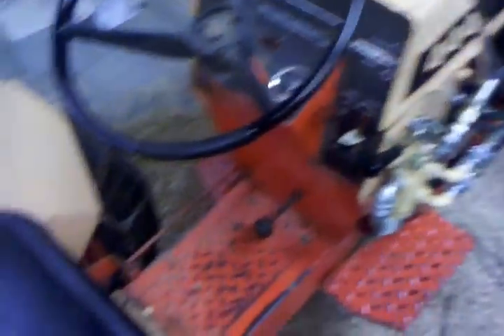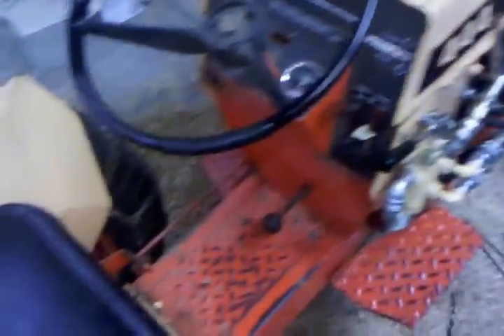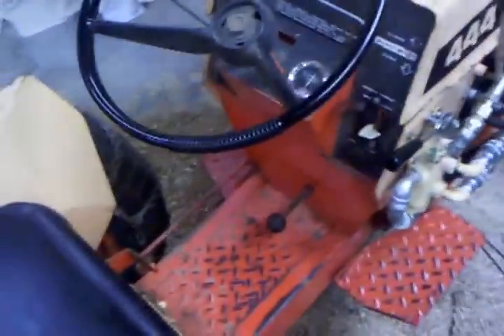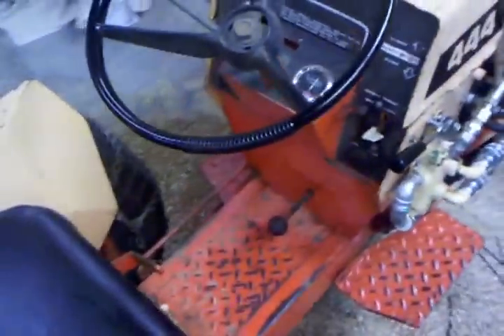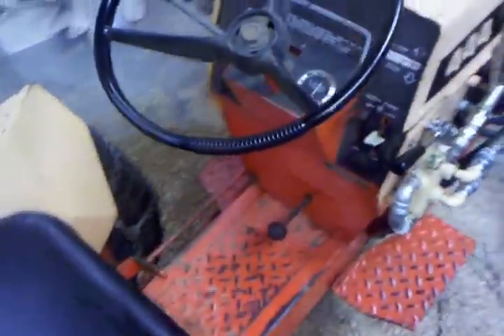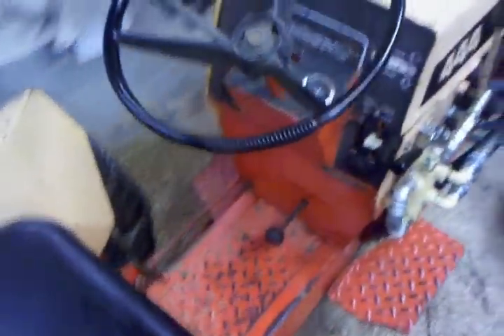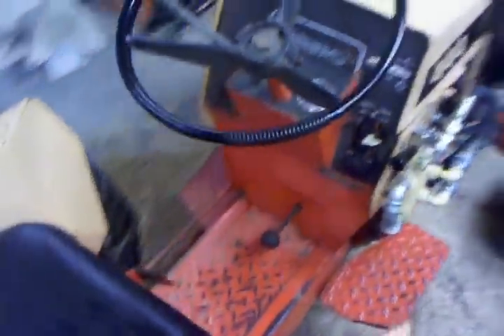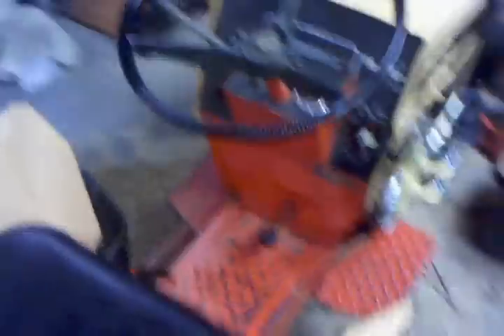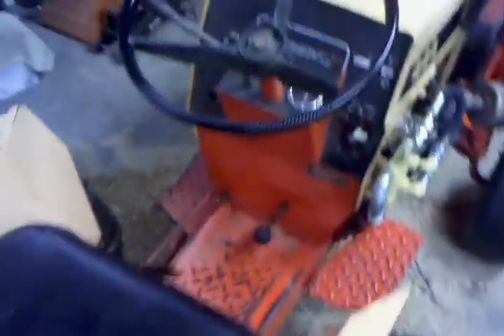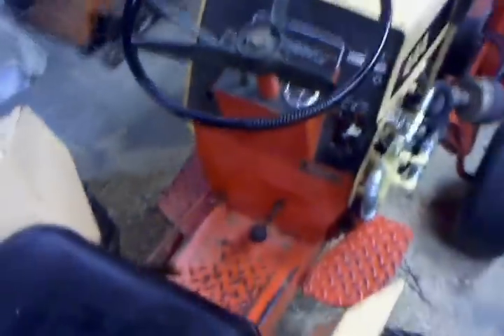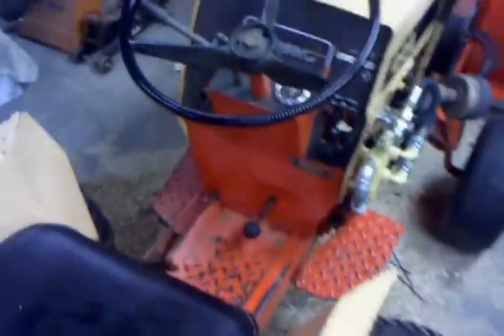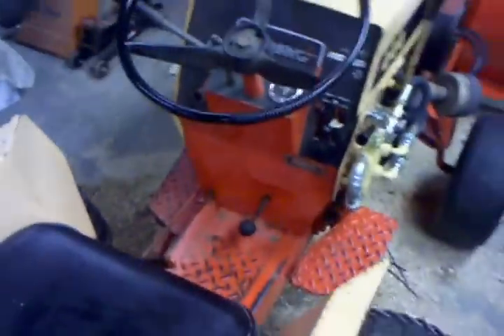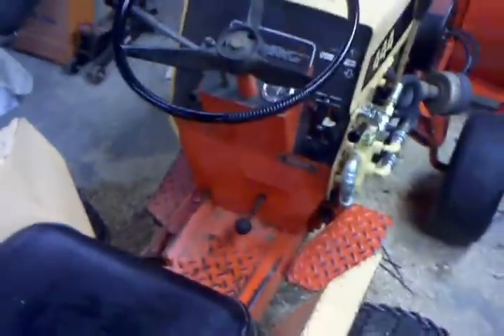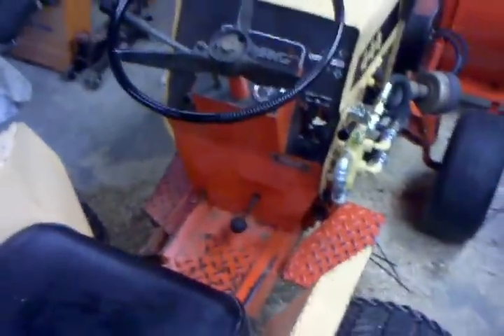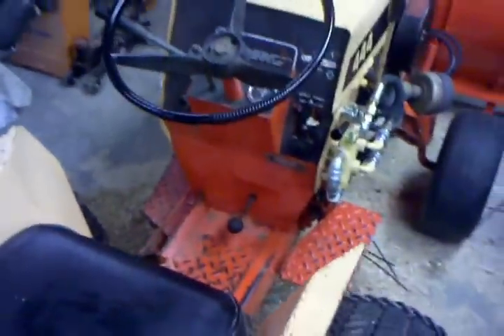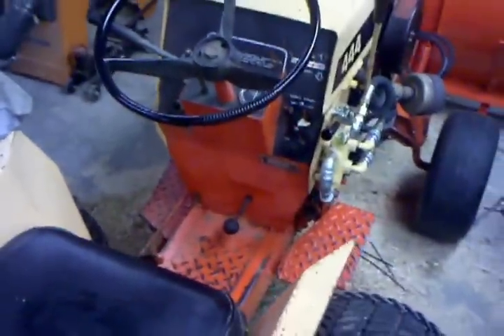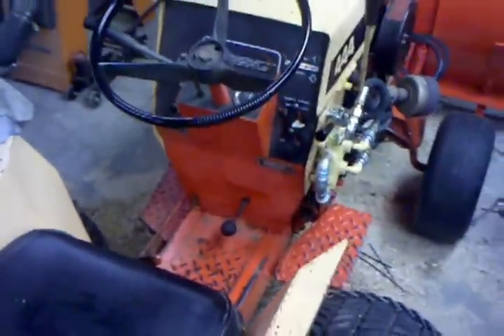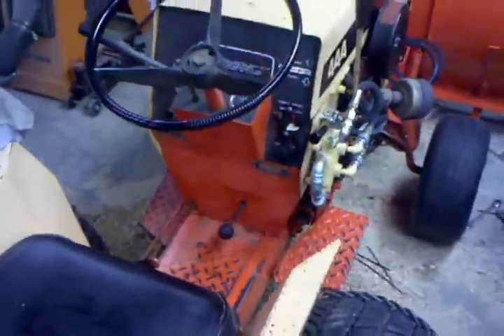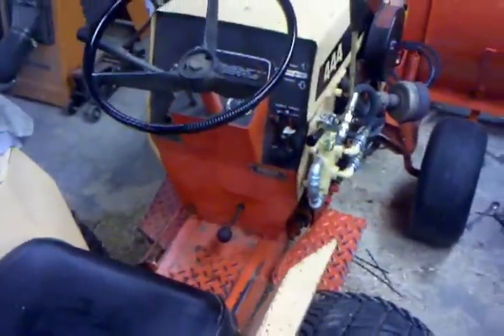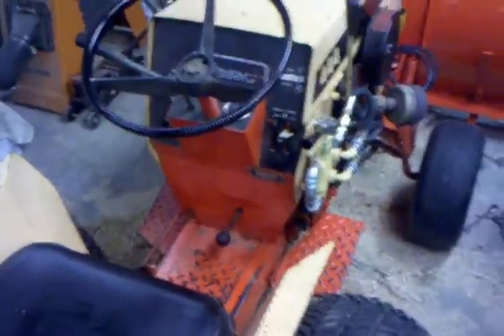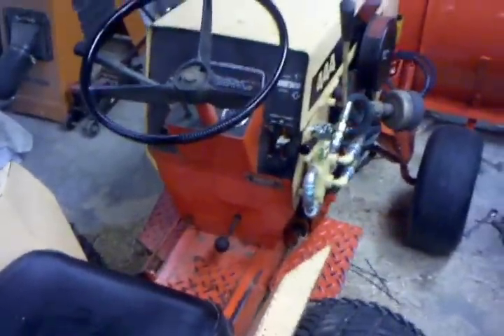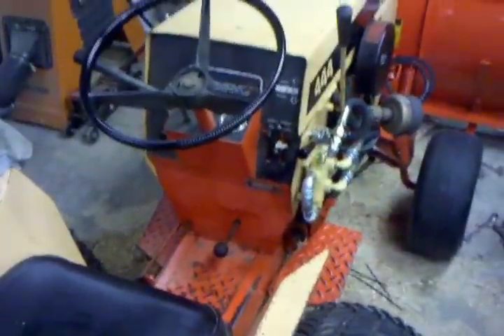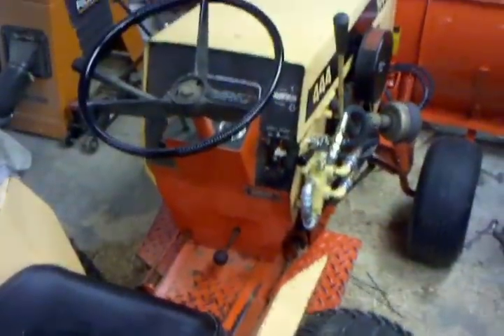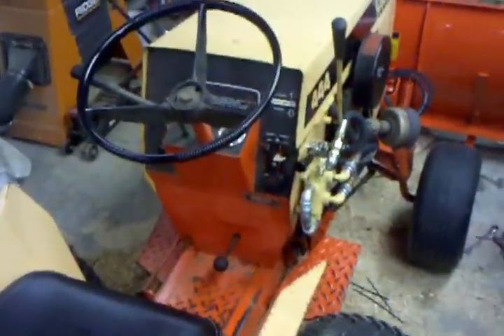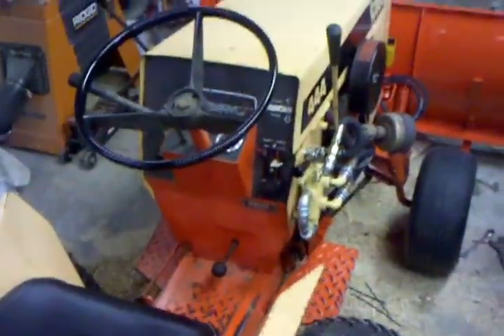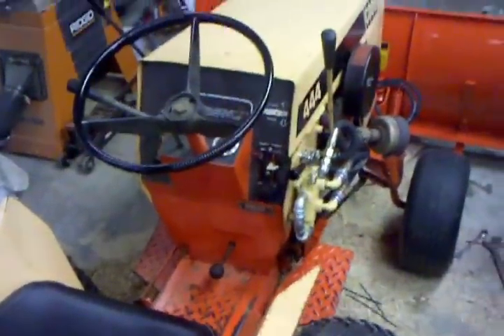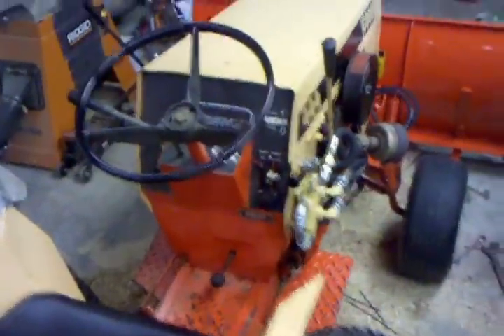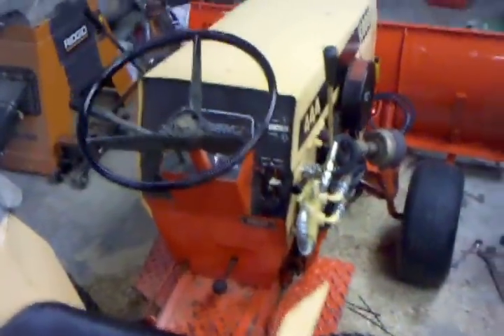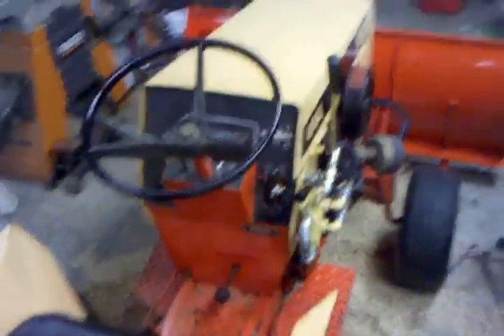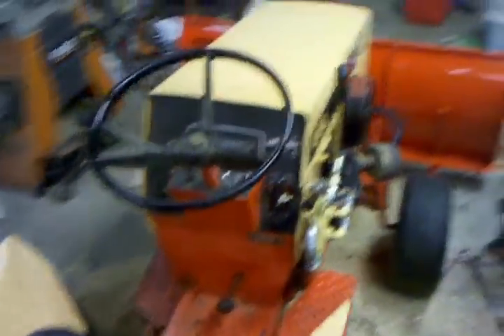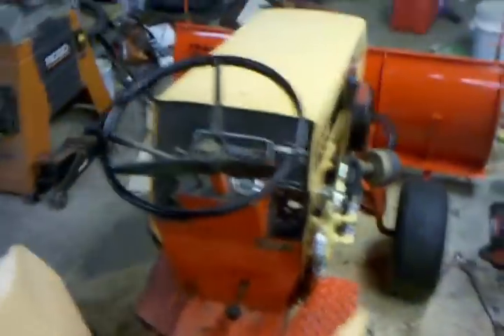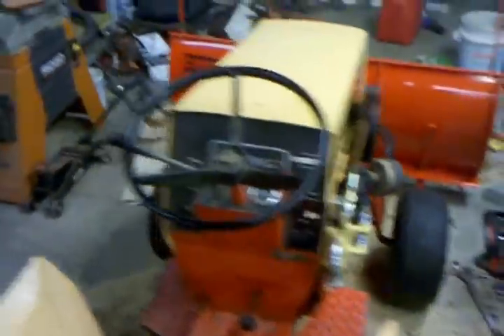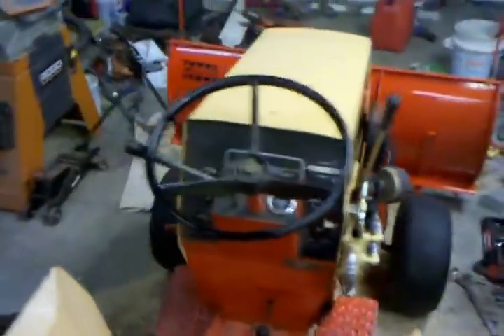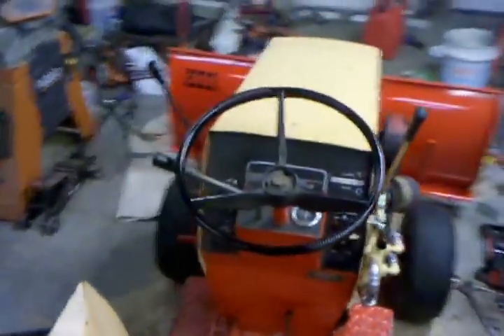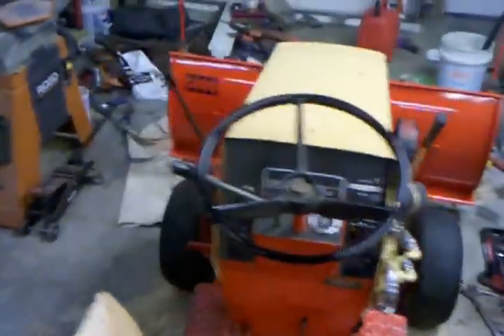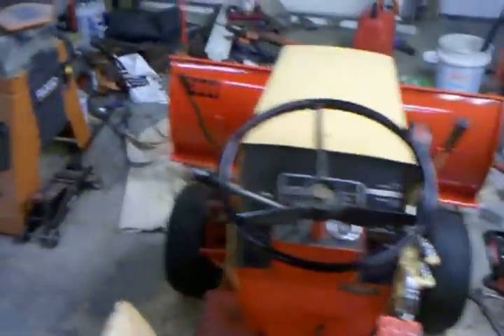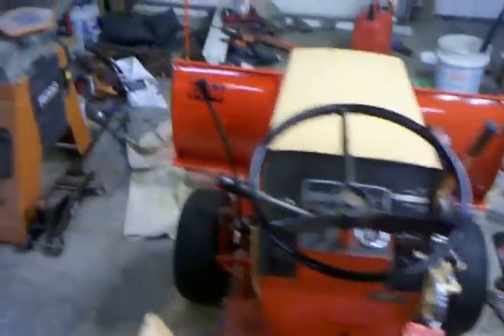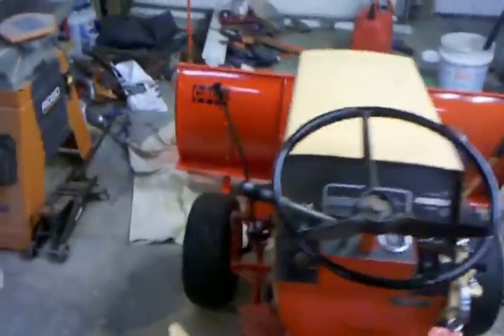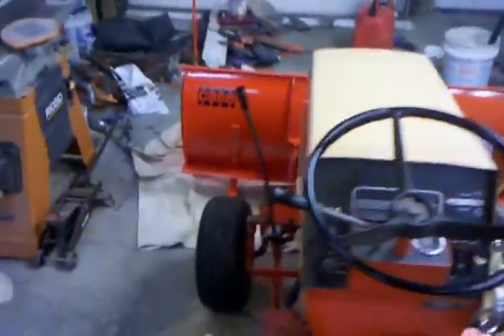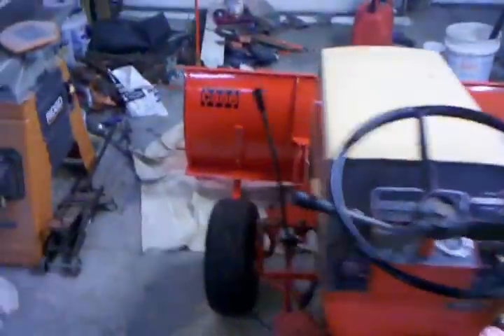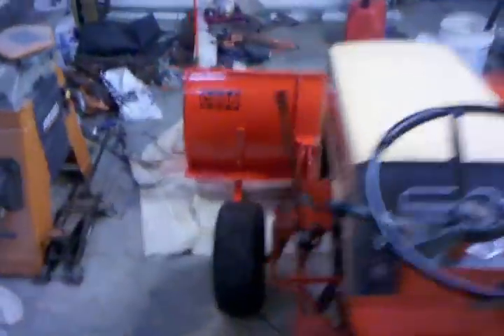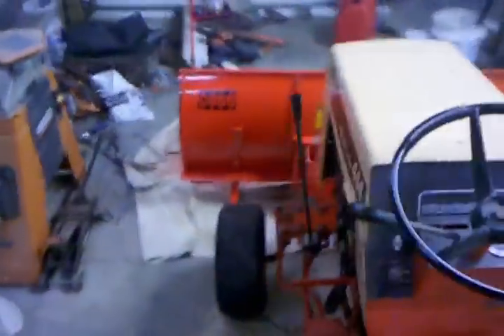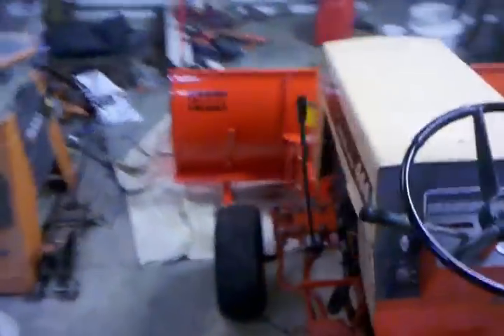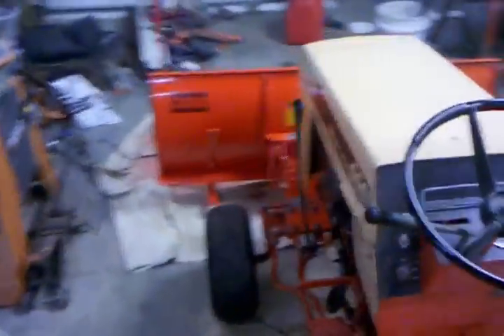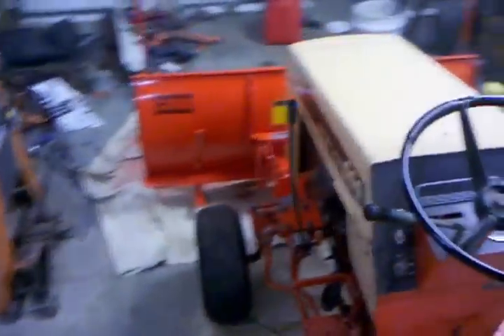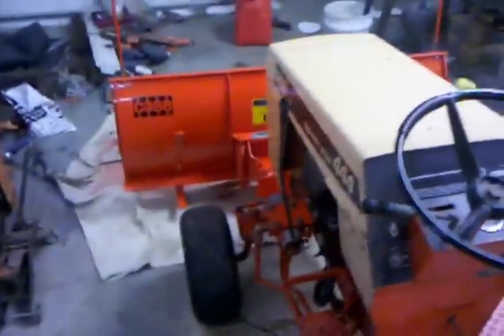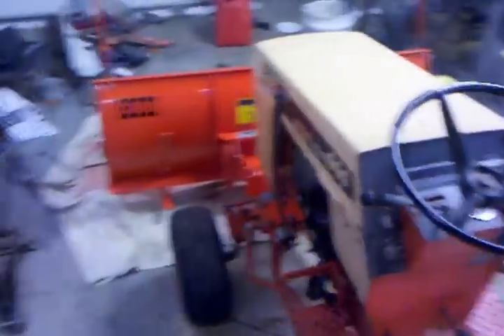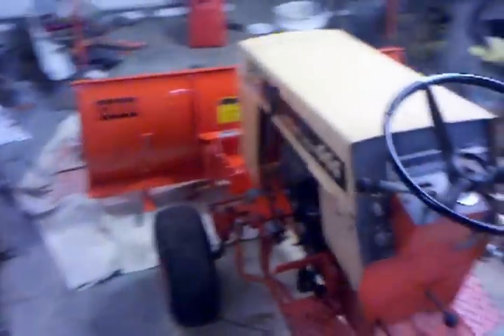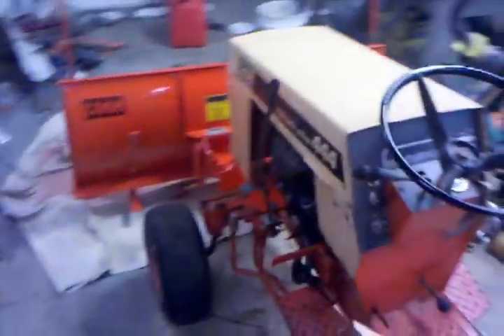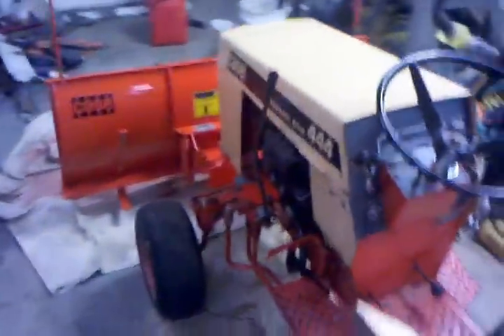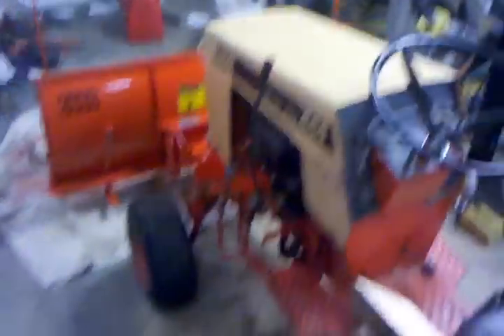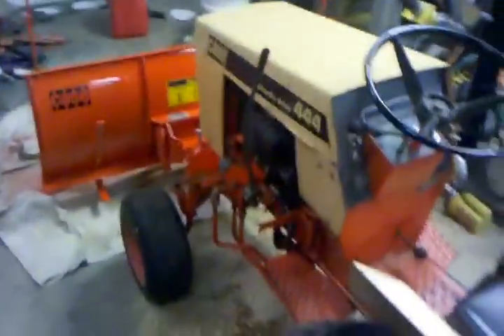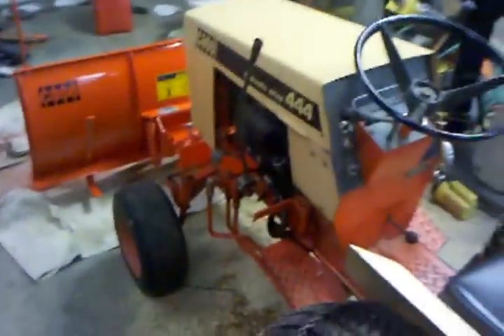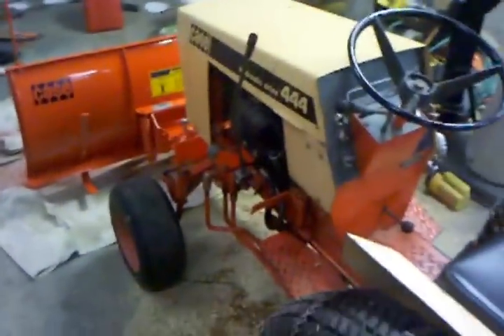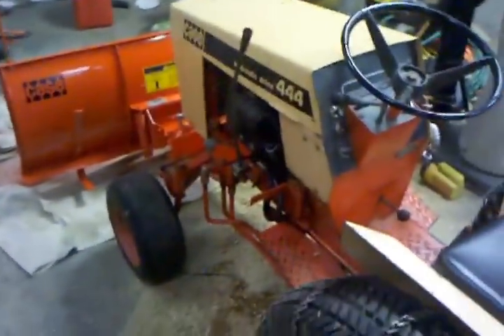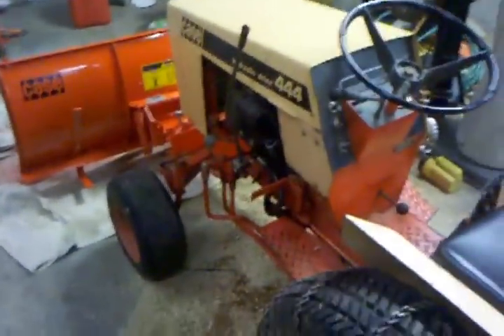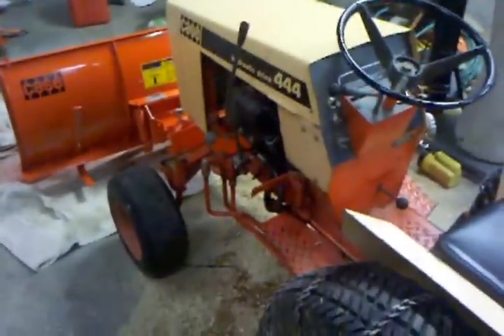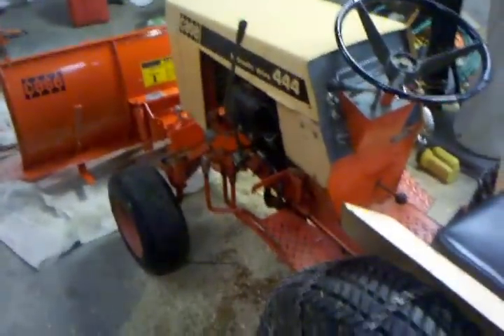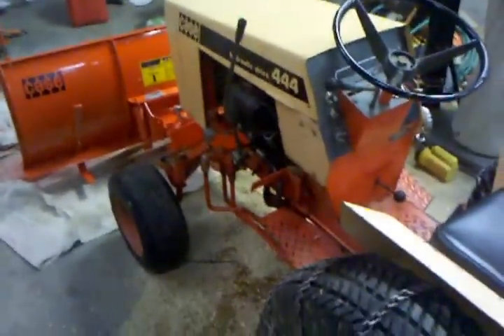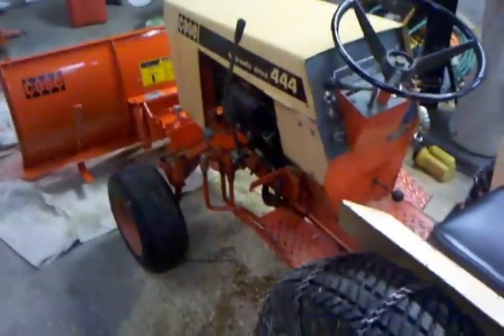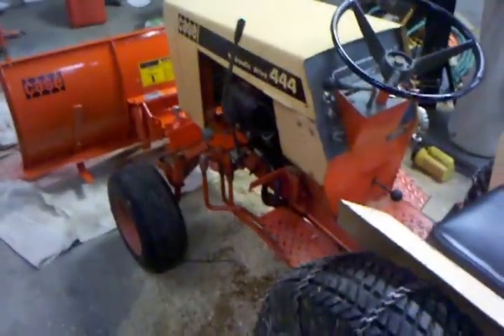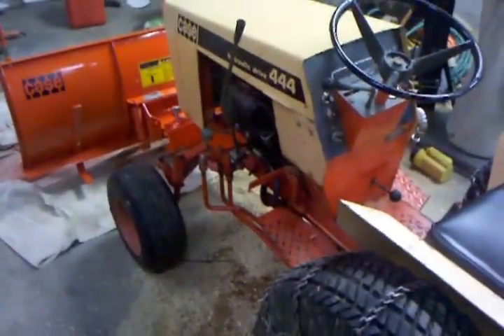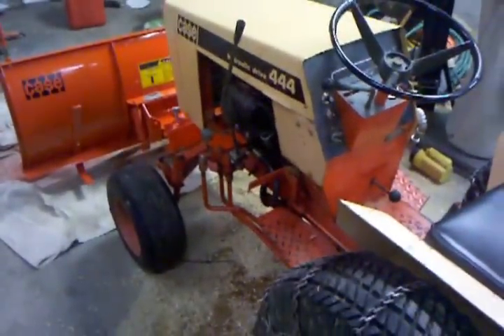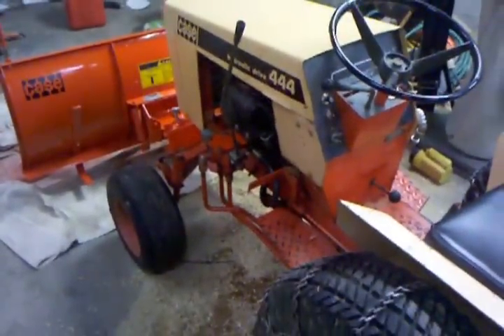And that is my Case 444 with a 54-inch blade, and she's ready to plow snow.